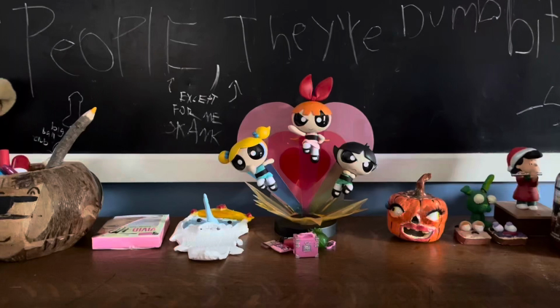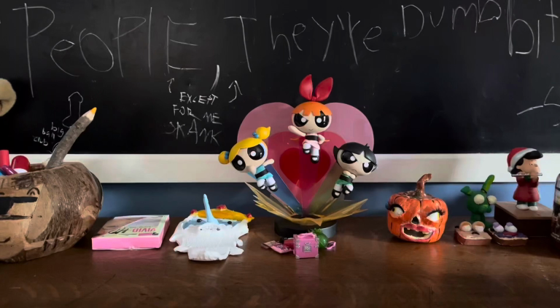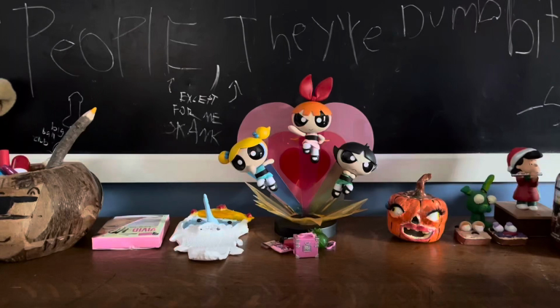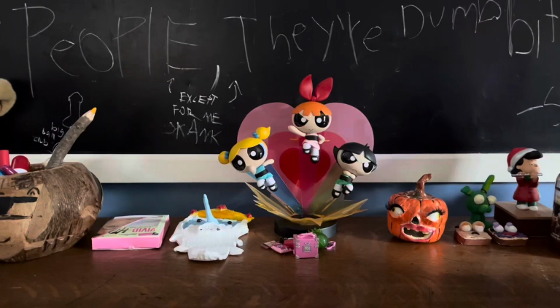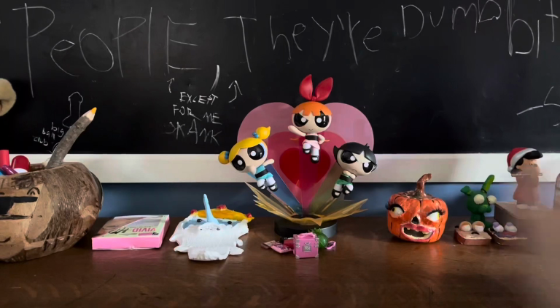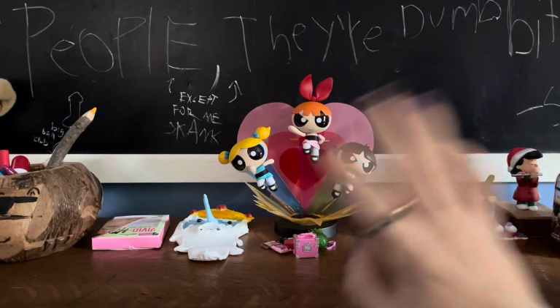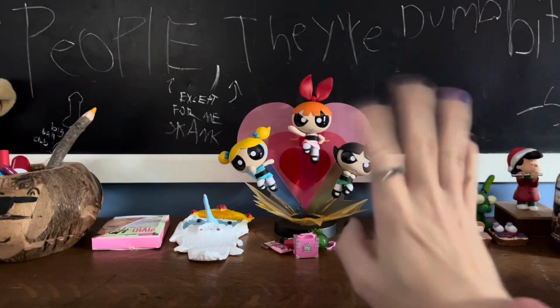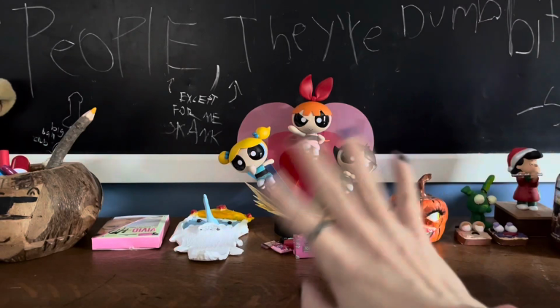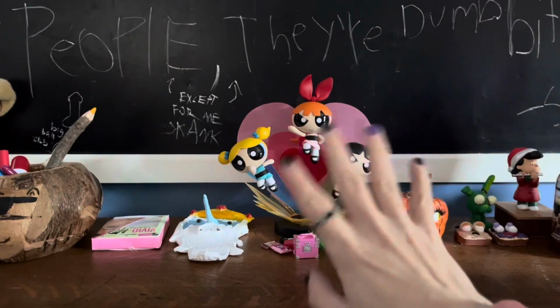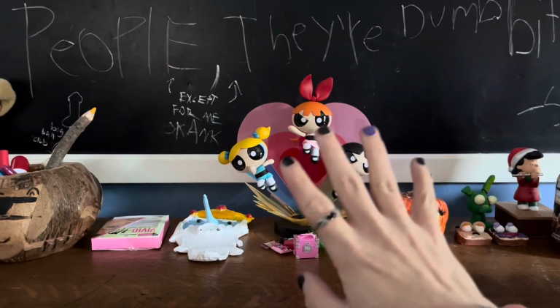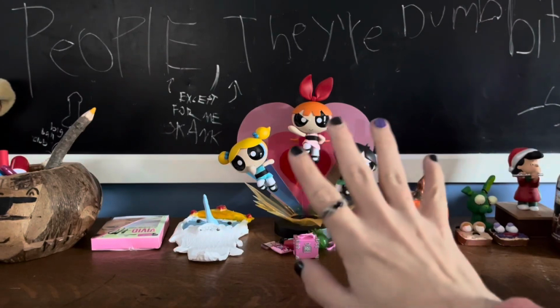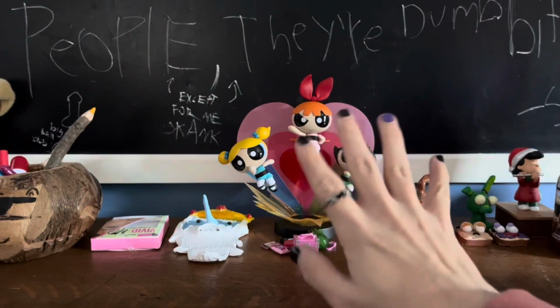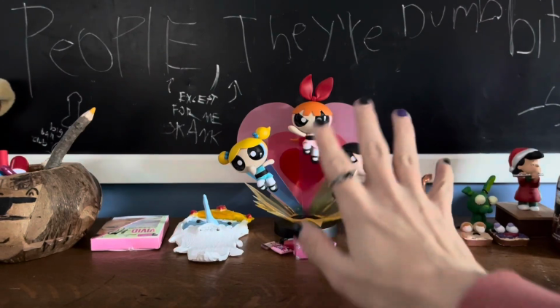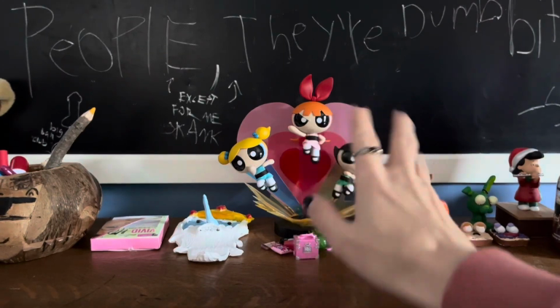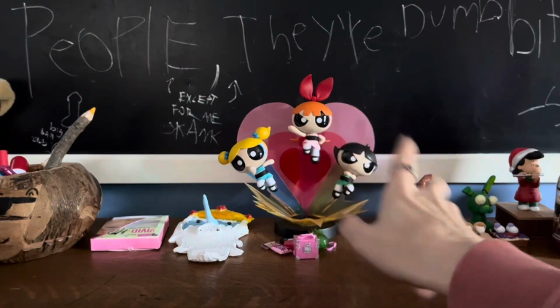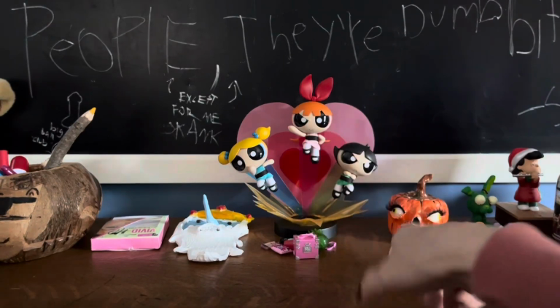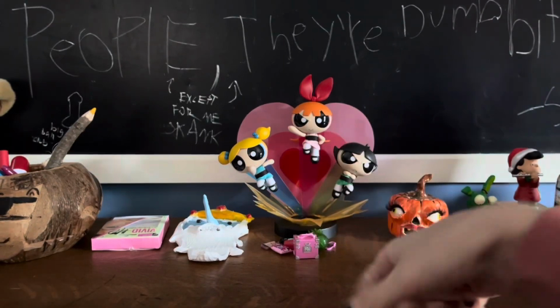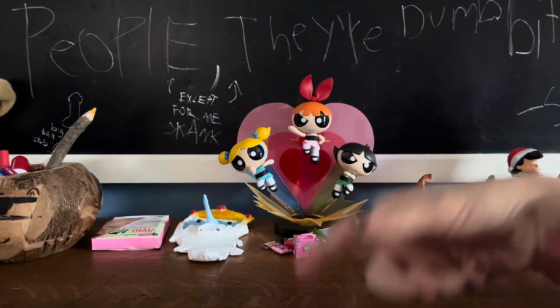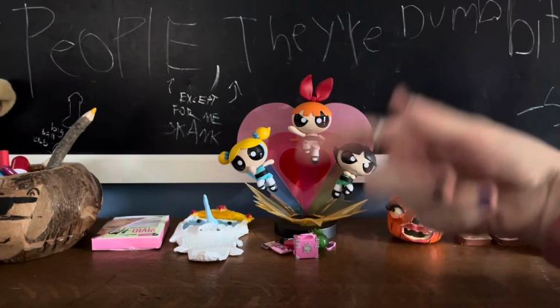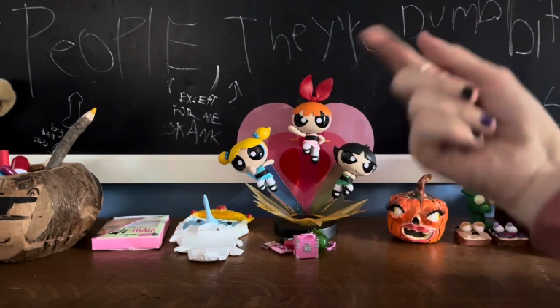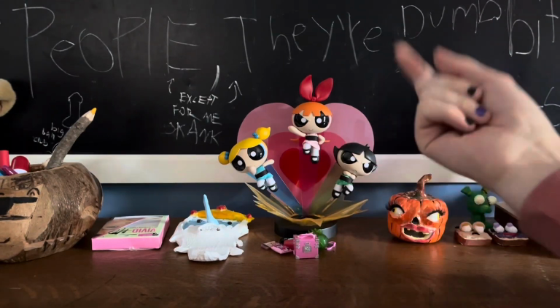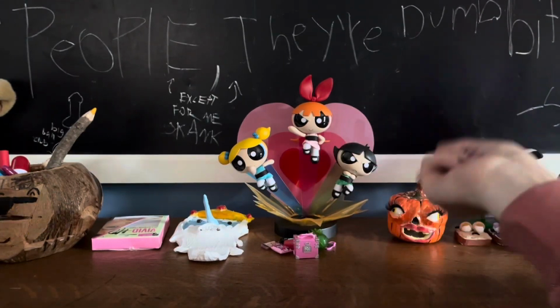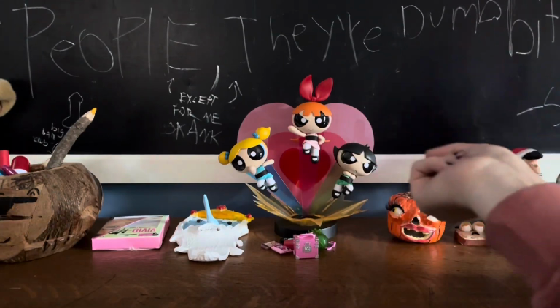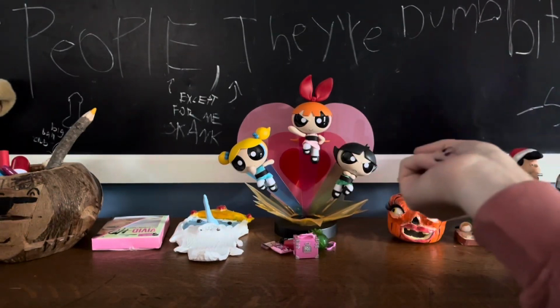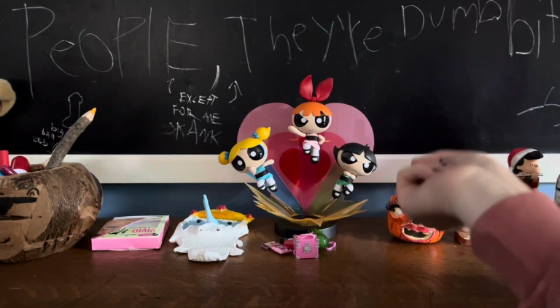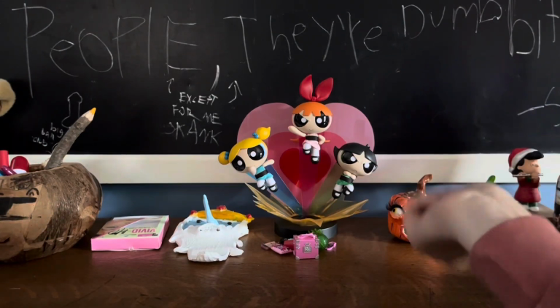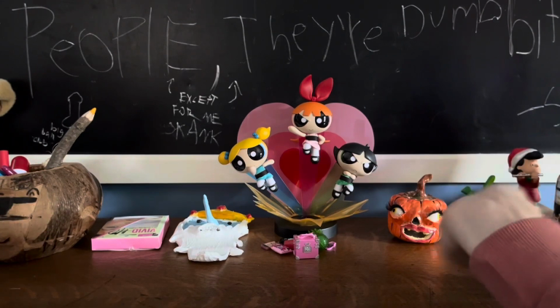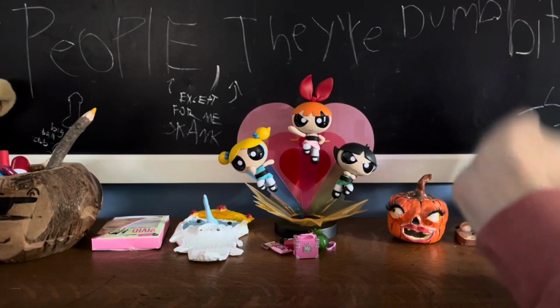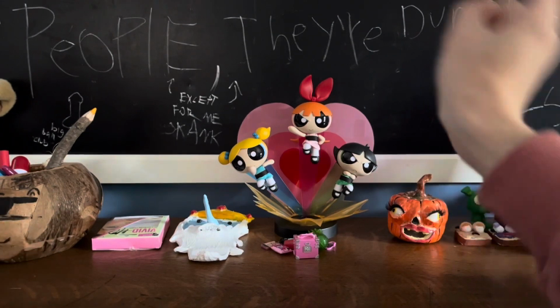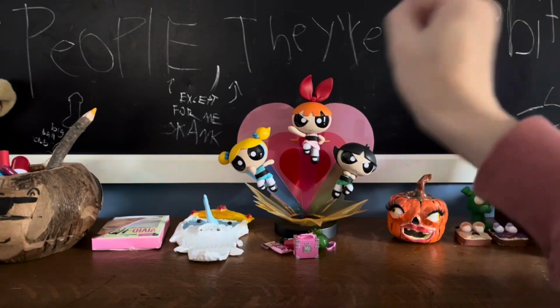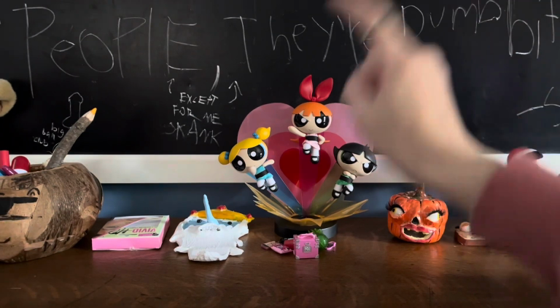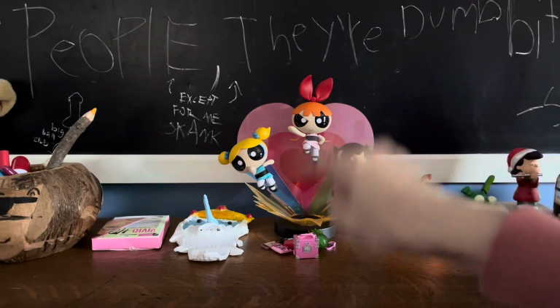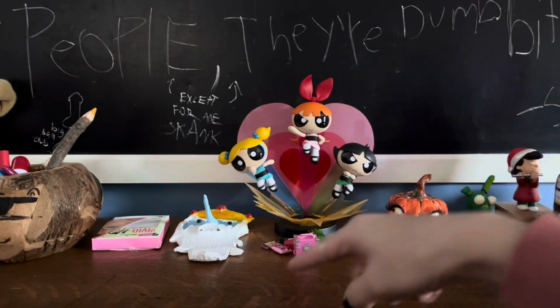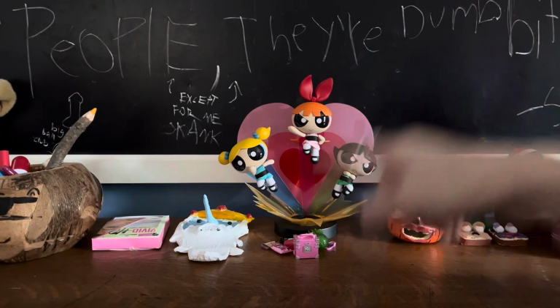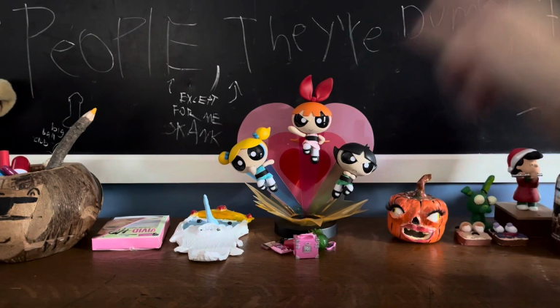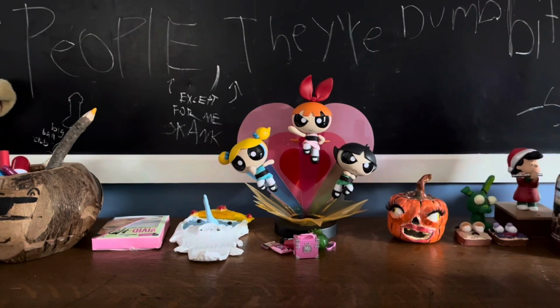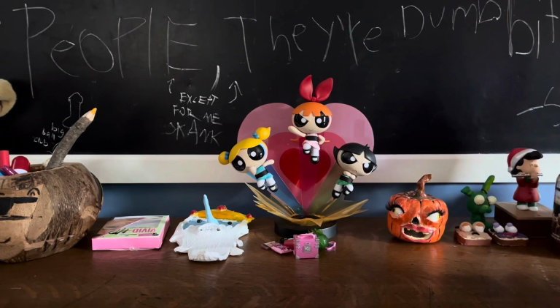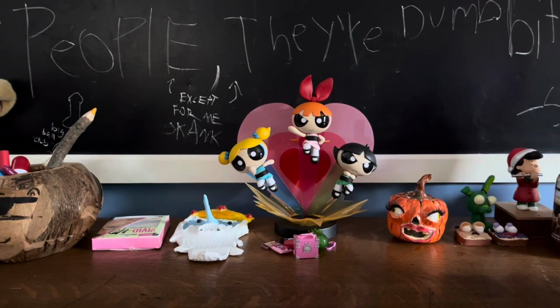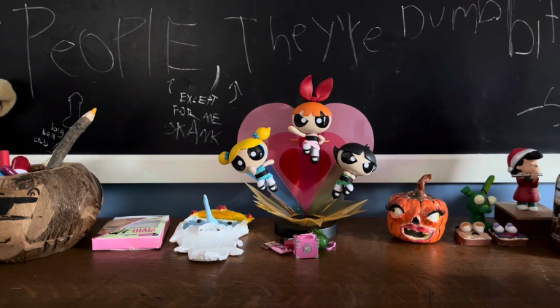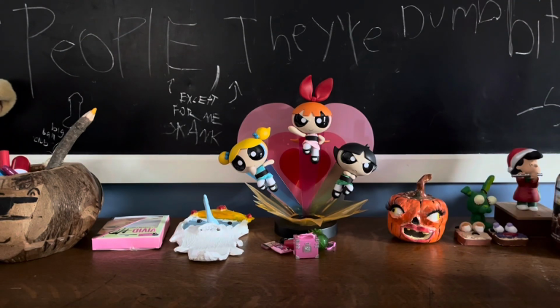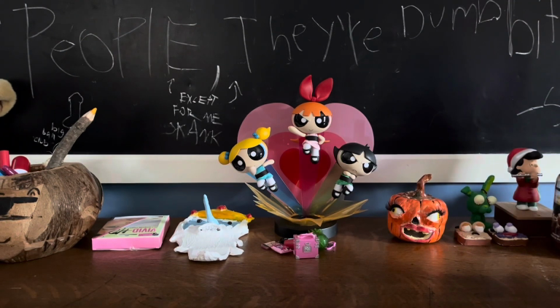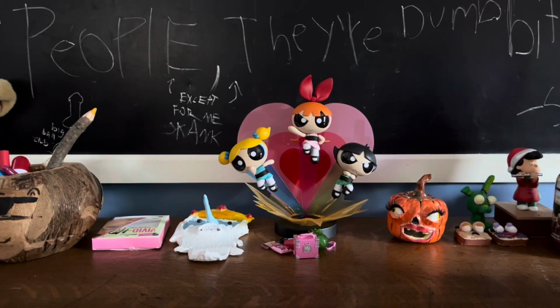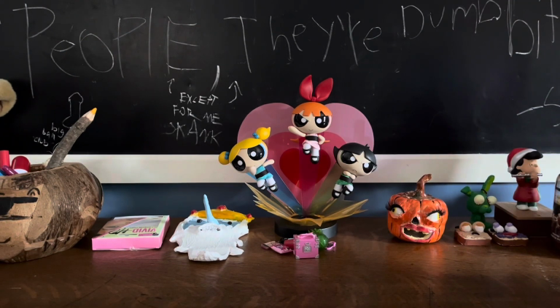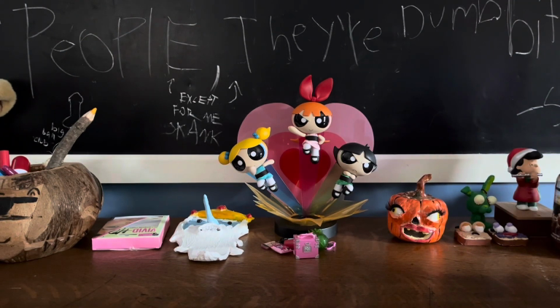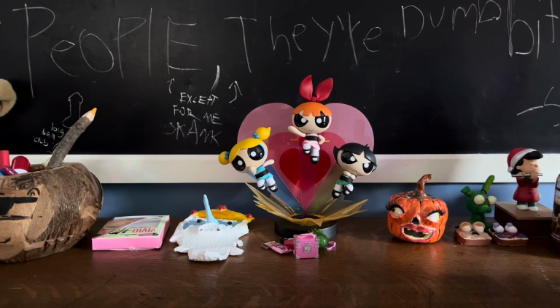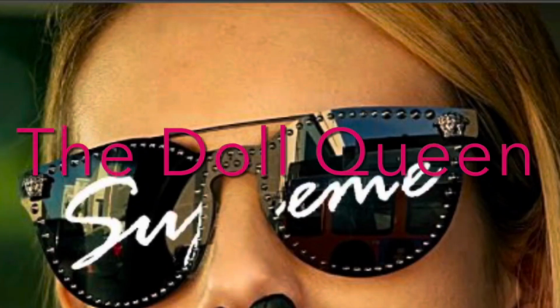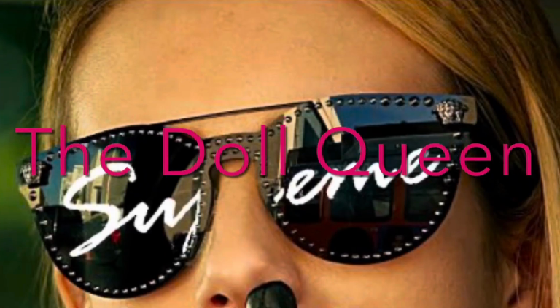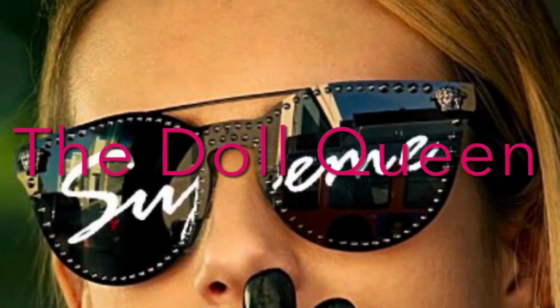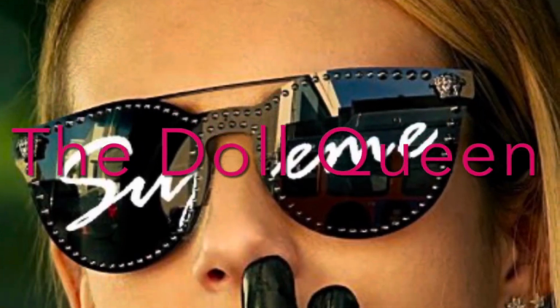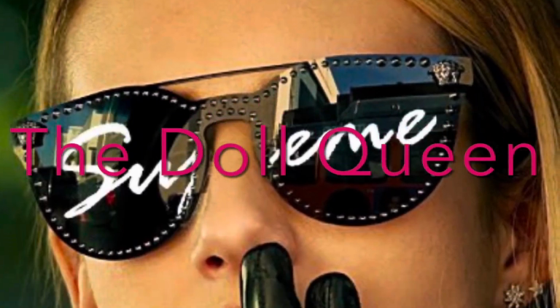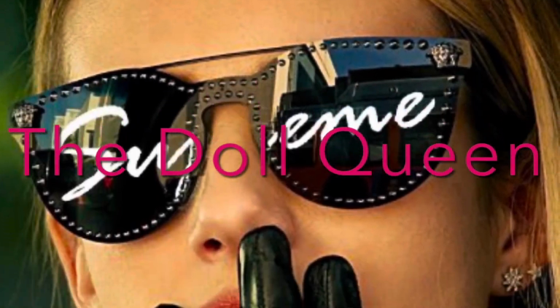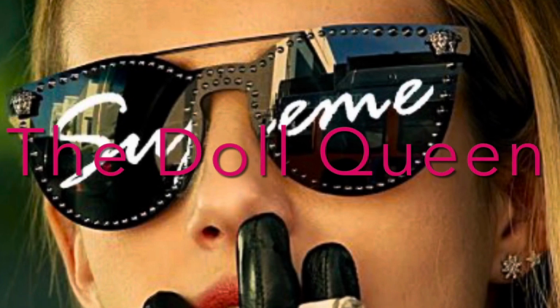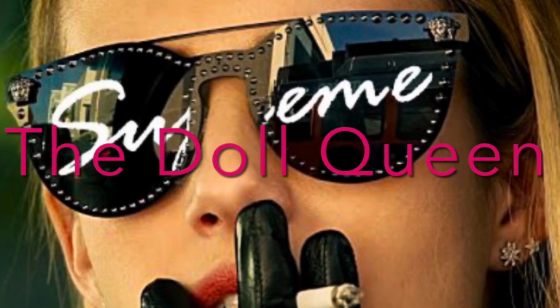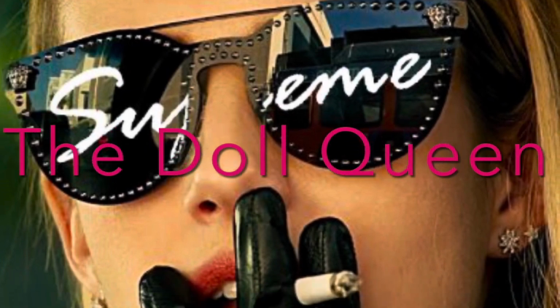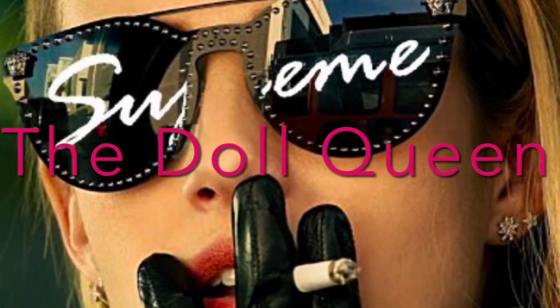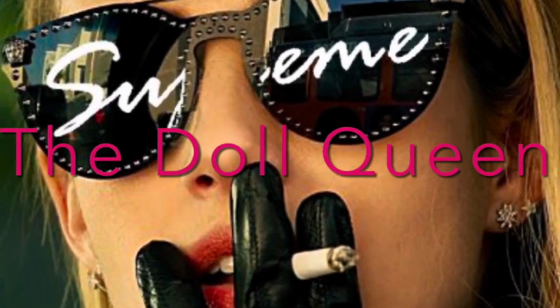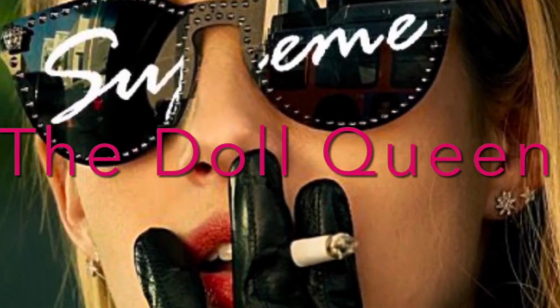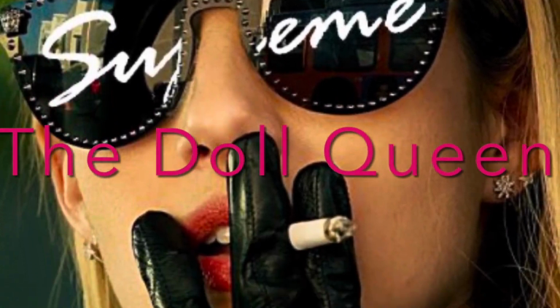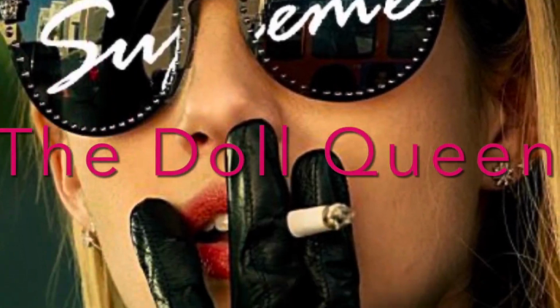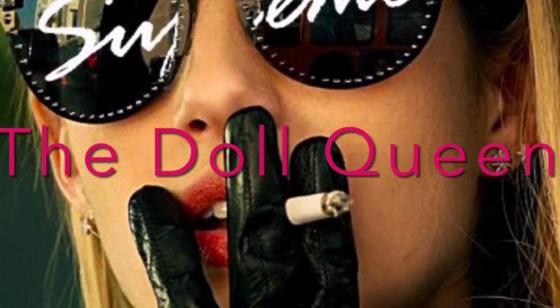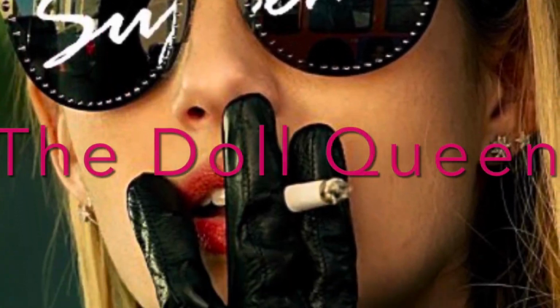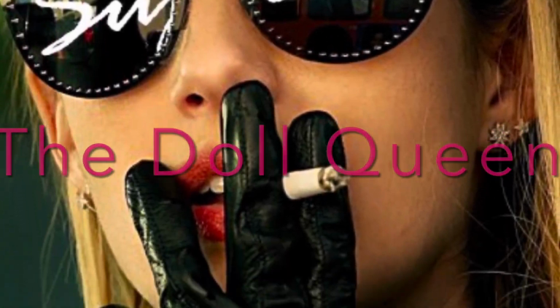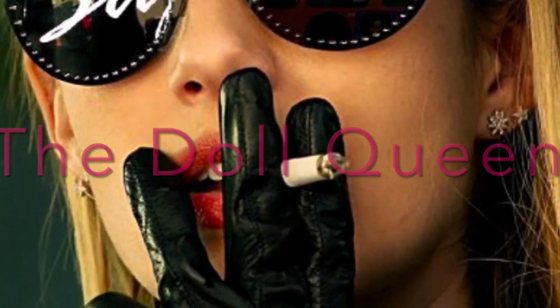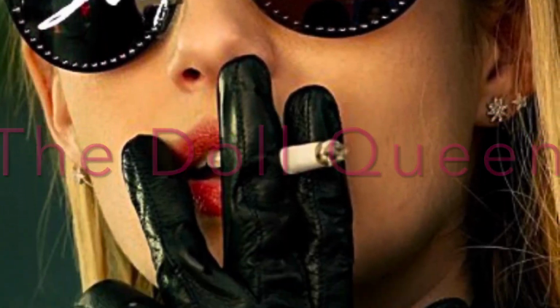Hey, it's Uranium Supreme, the Doll Queen, and welcome back to my channel. Because I'm the fucking Supreme!